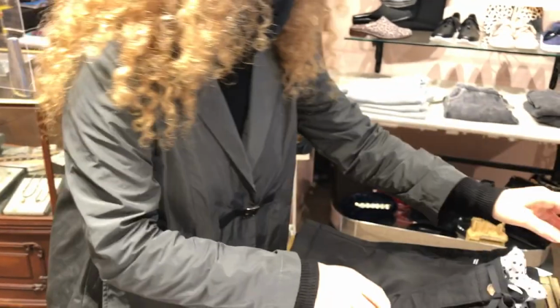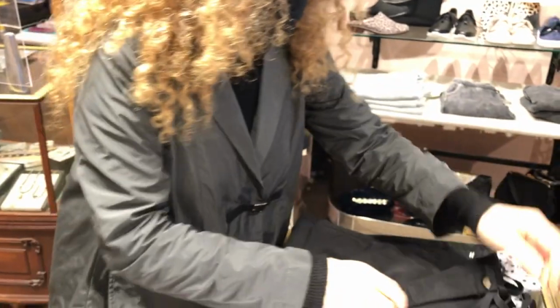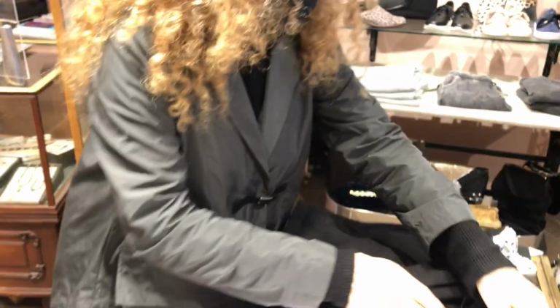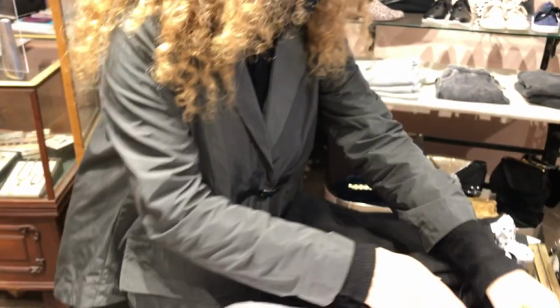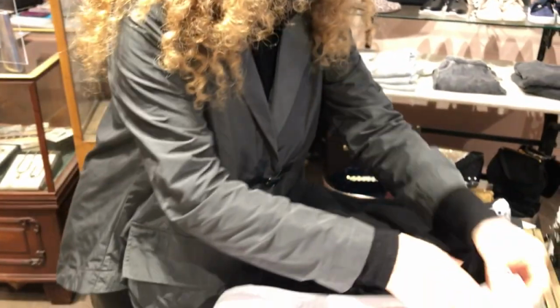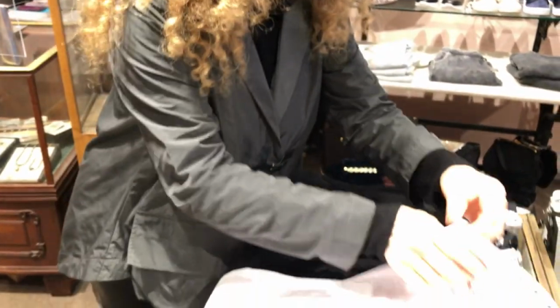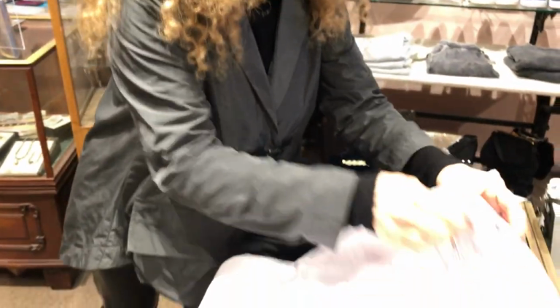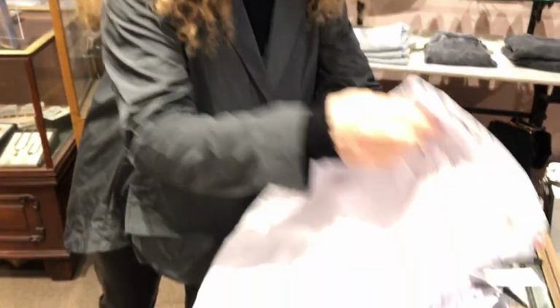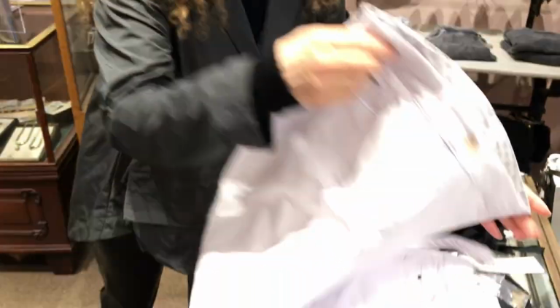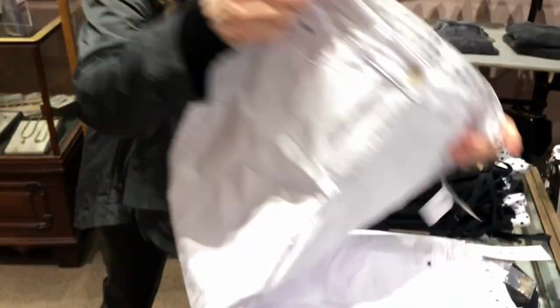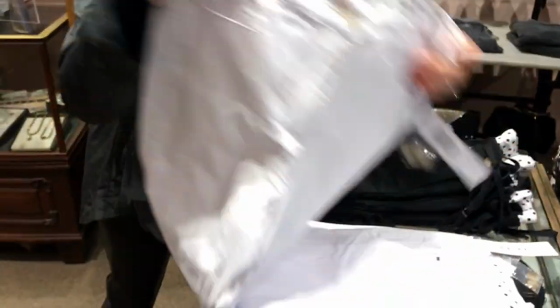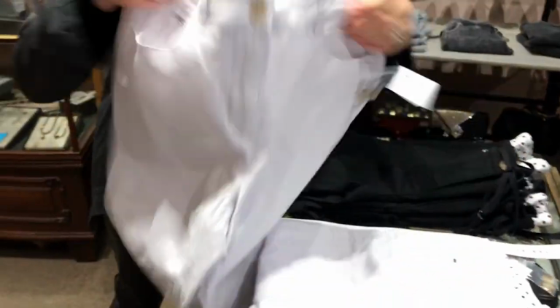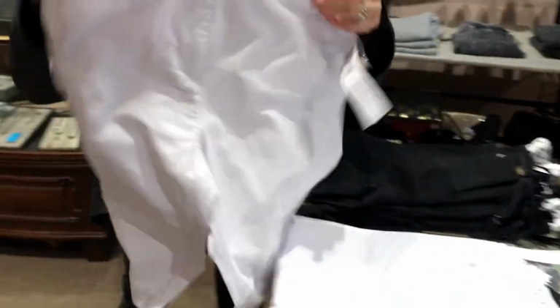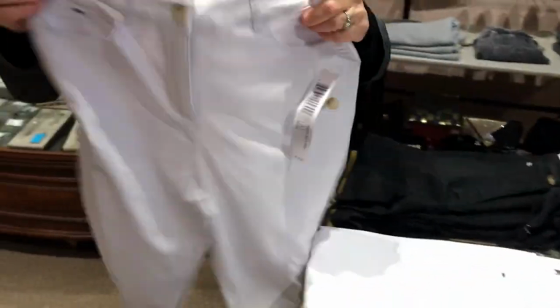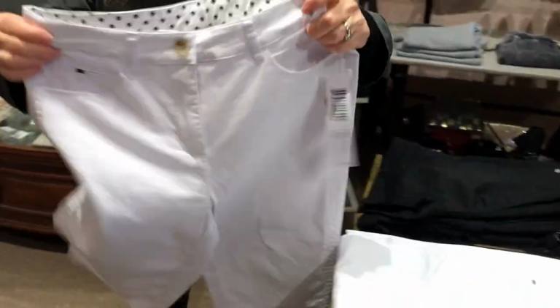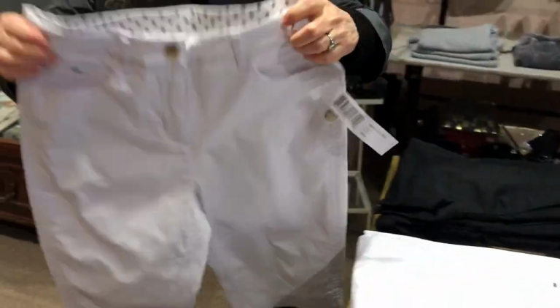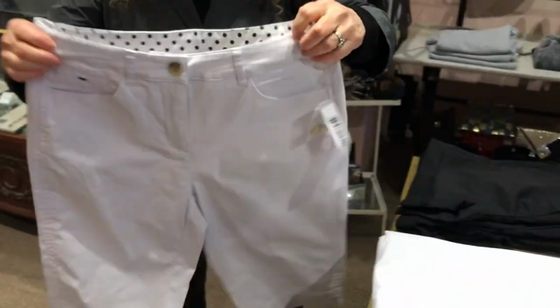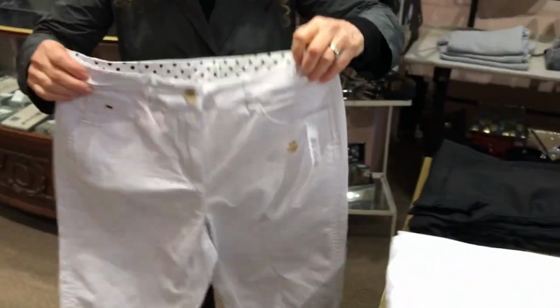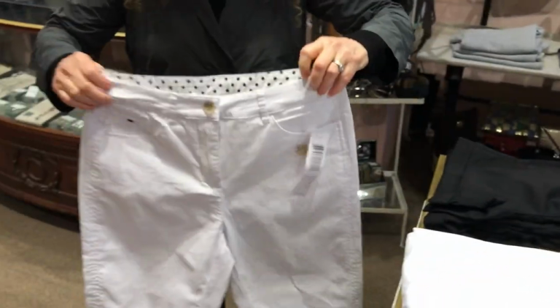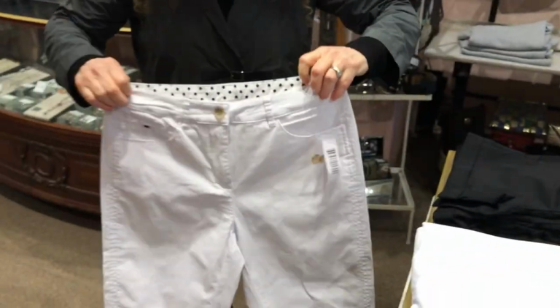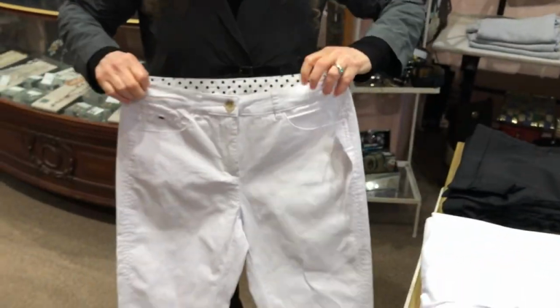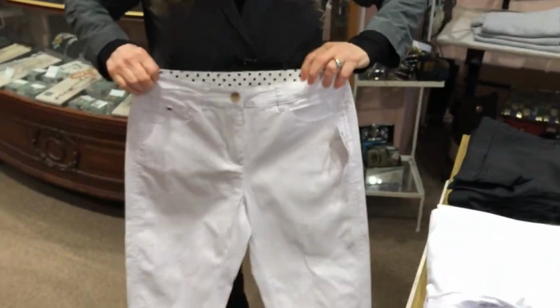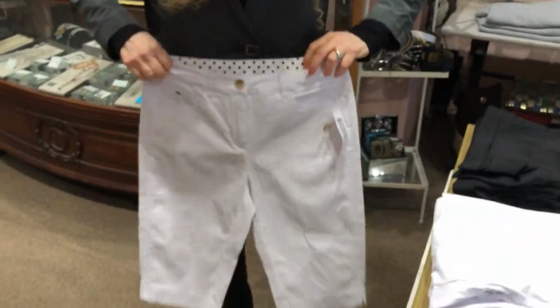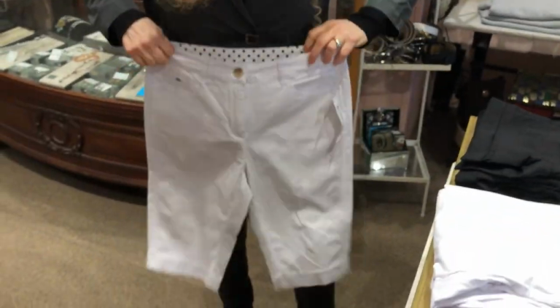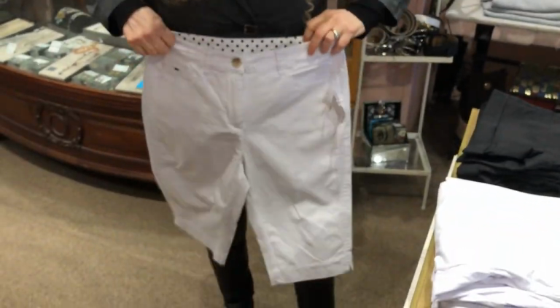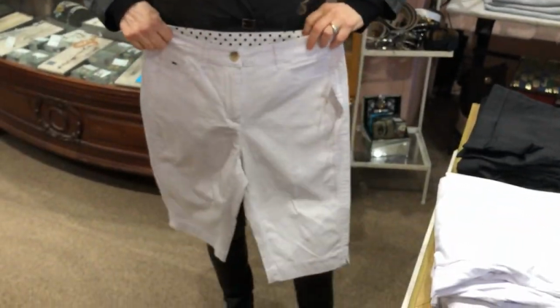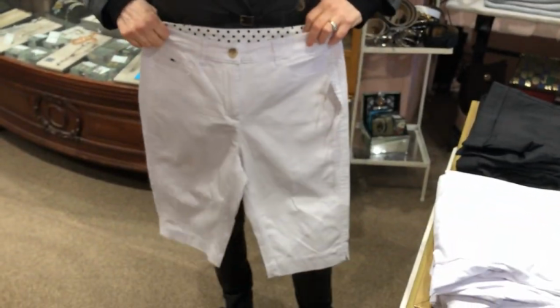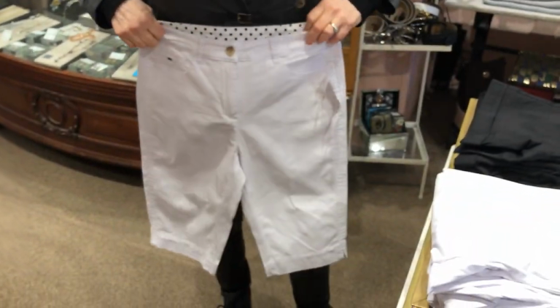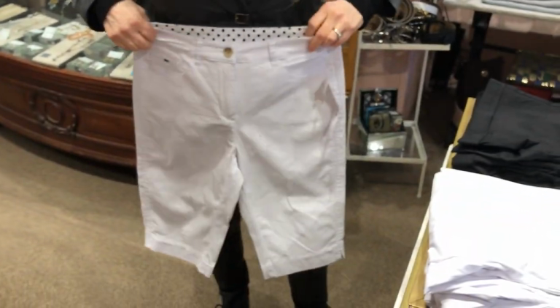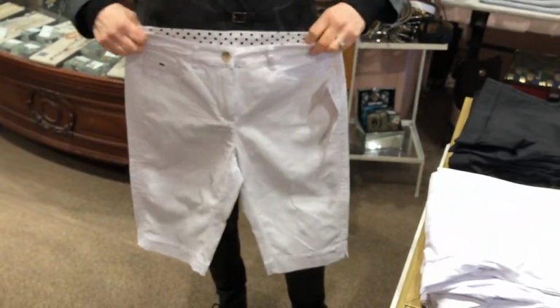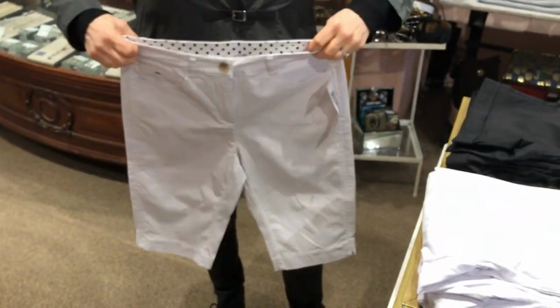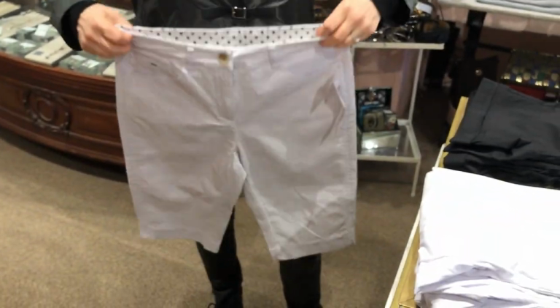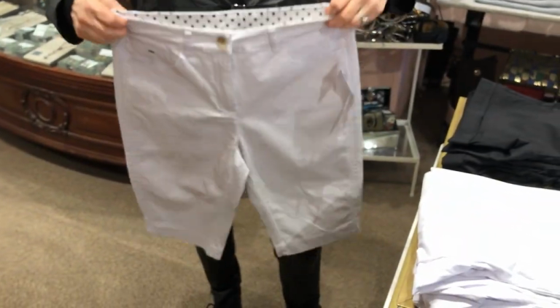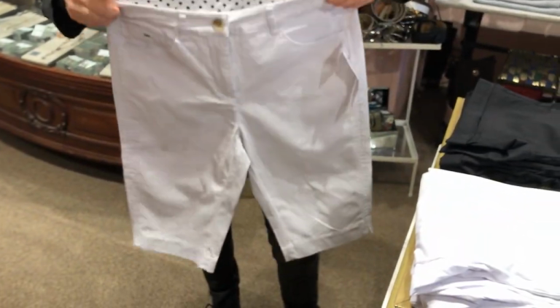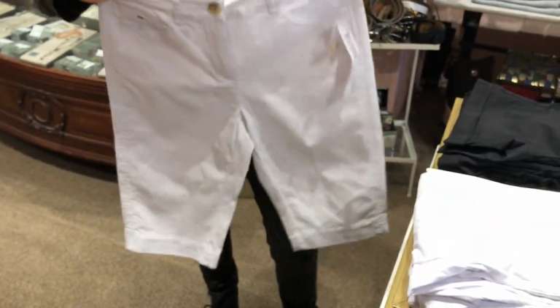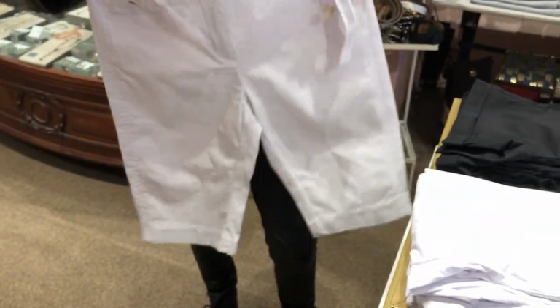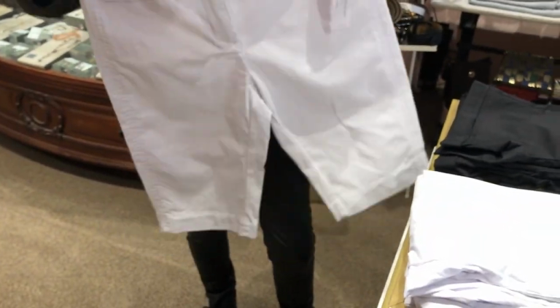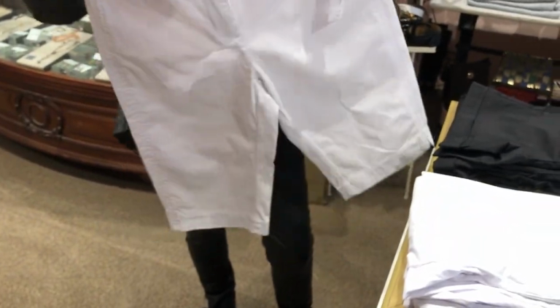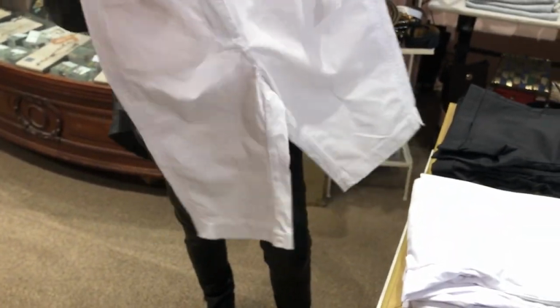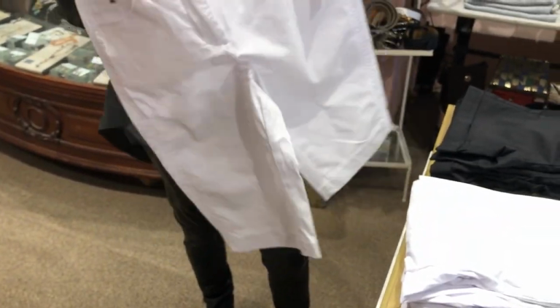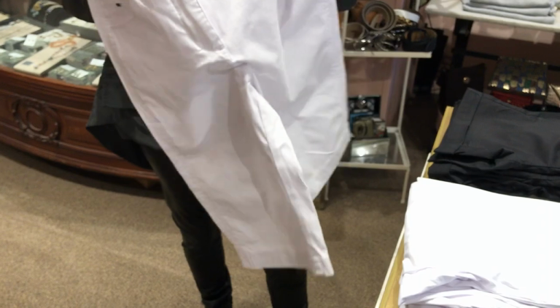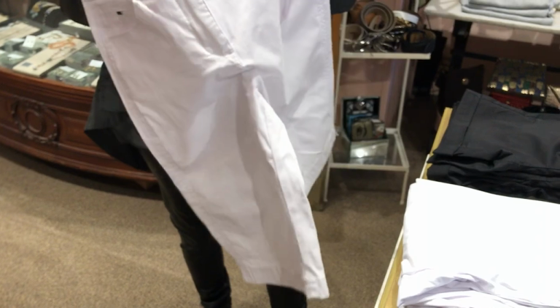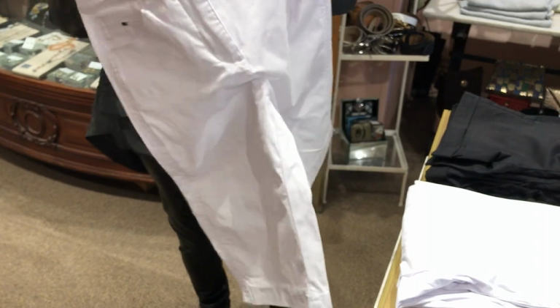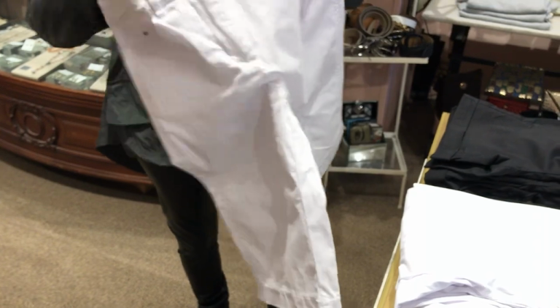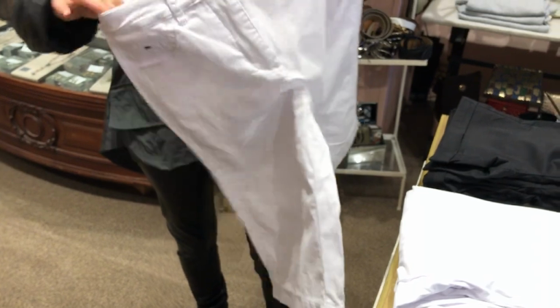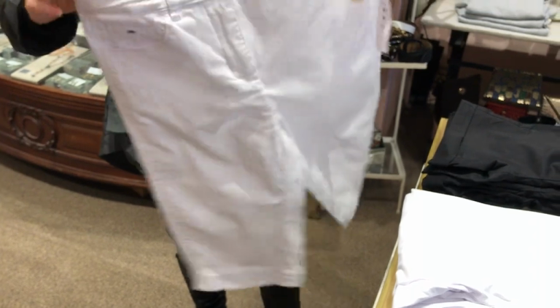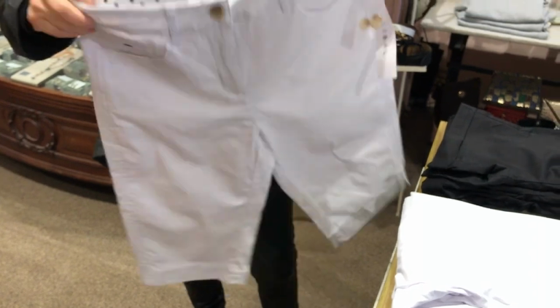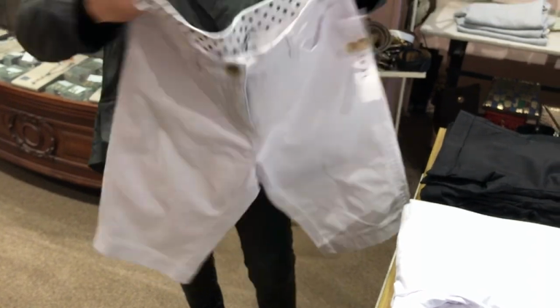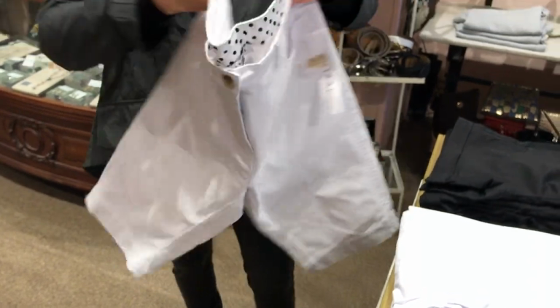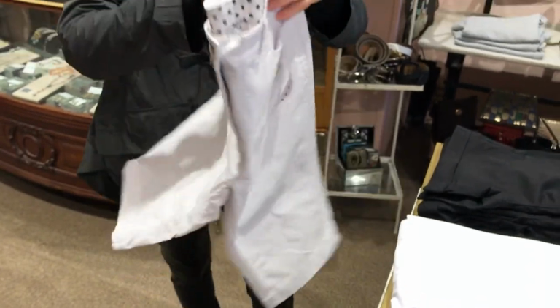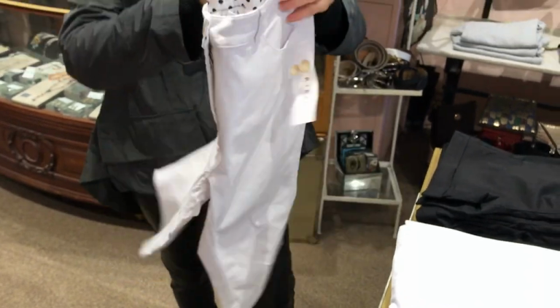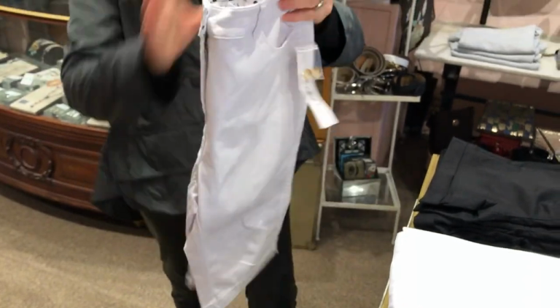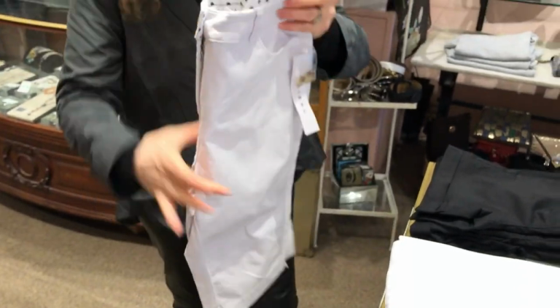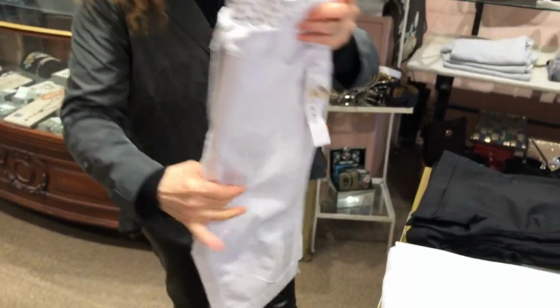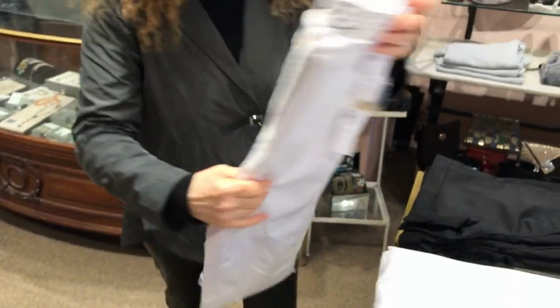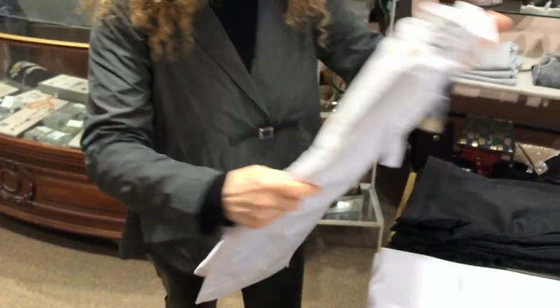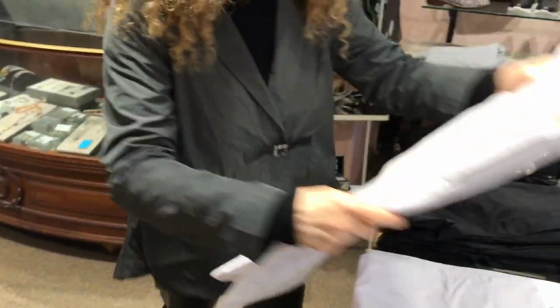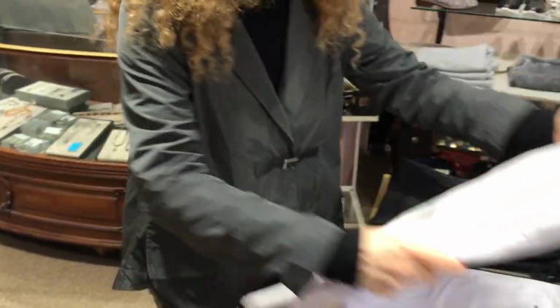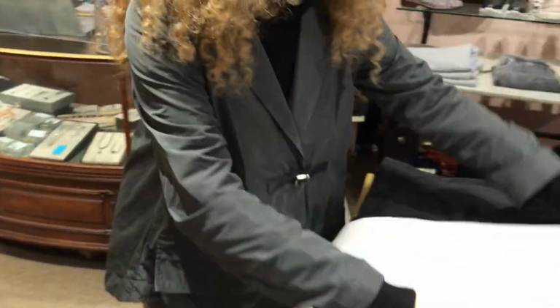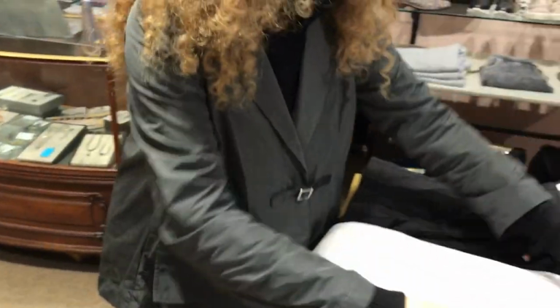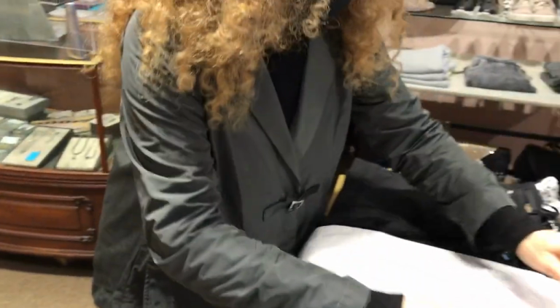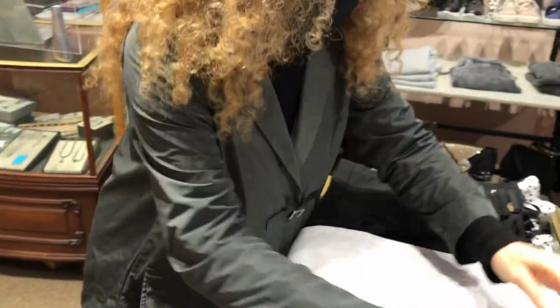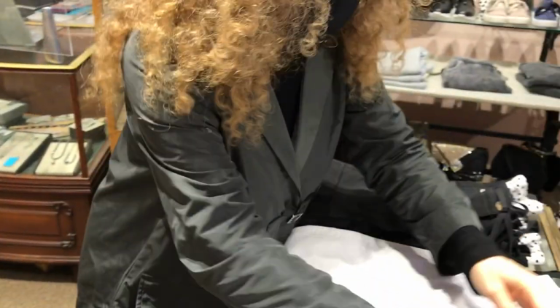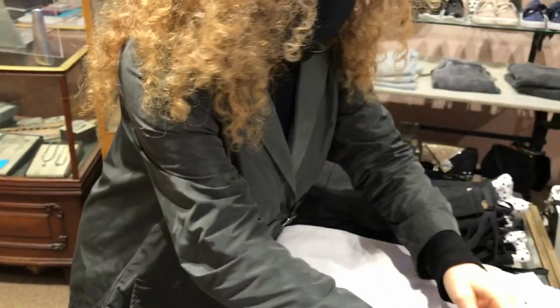These are a little longer Bermuda length white shorts, also with a fly. Notice the polka dot trim there inside.